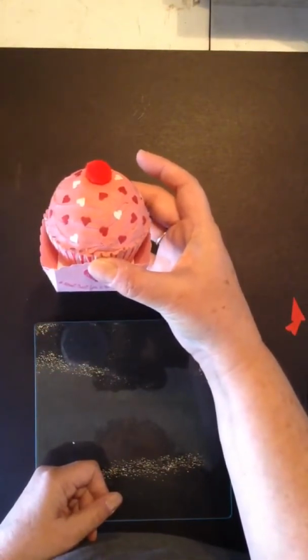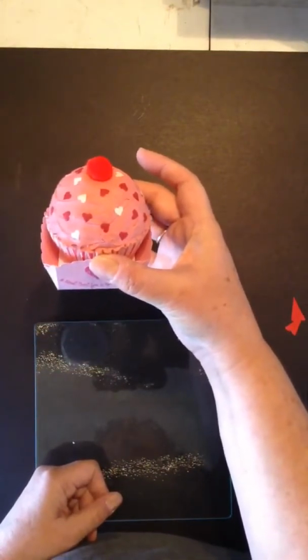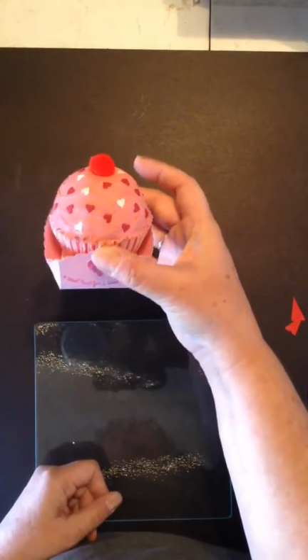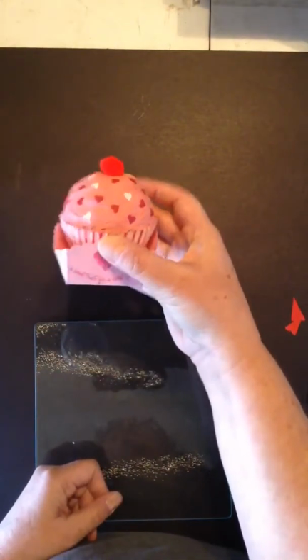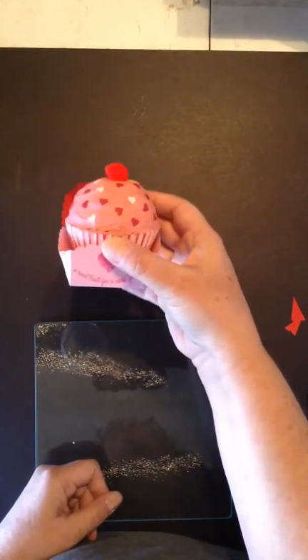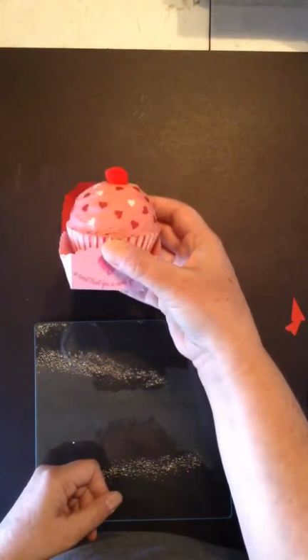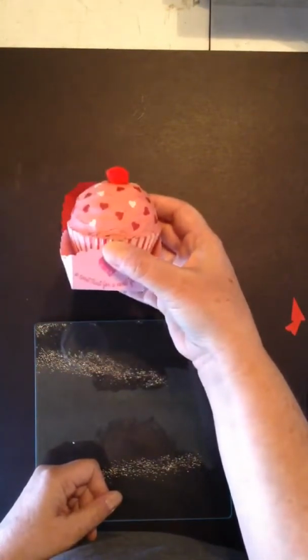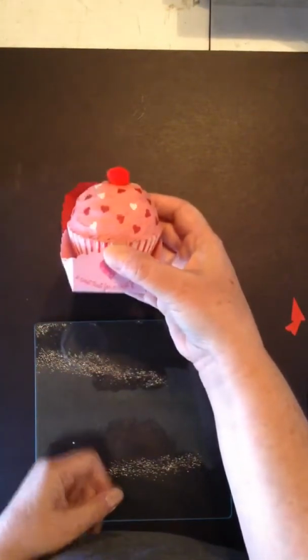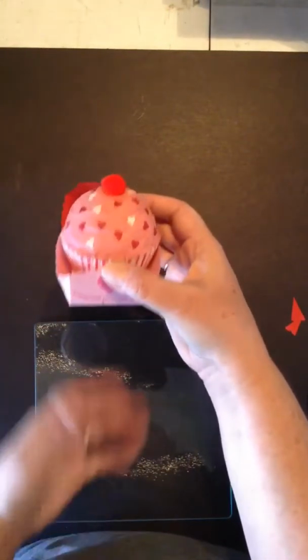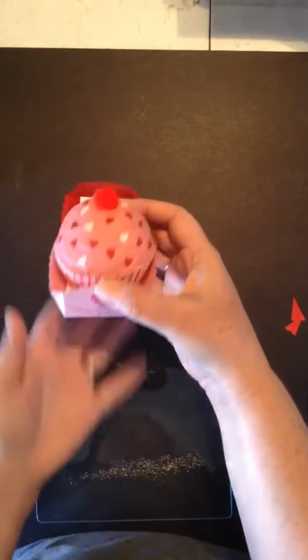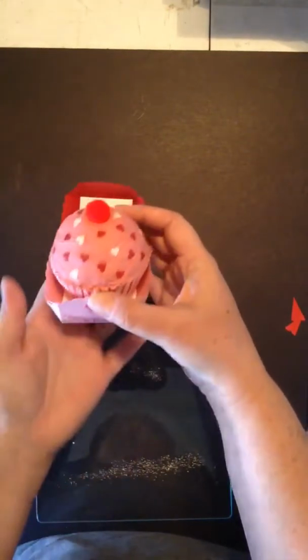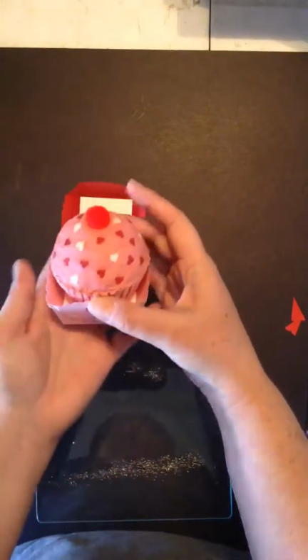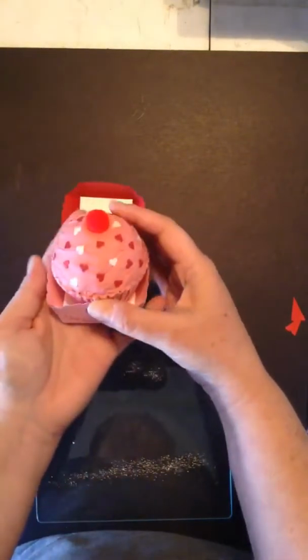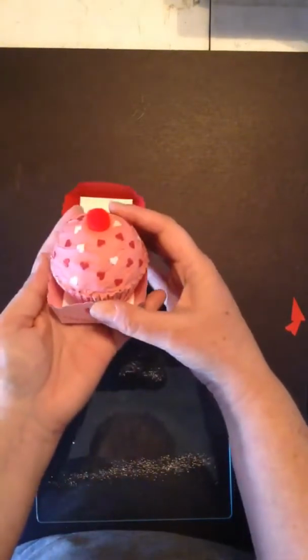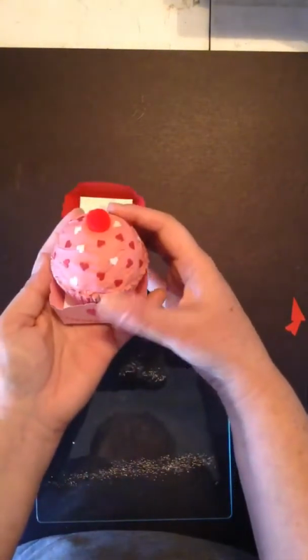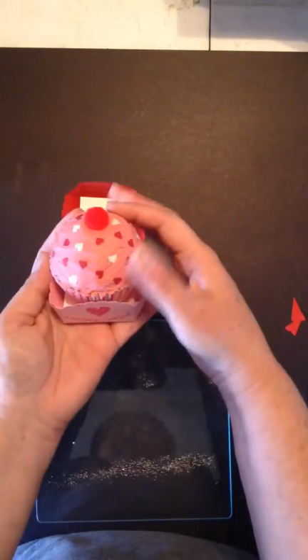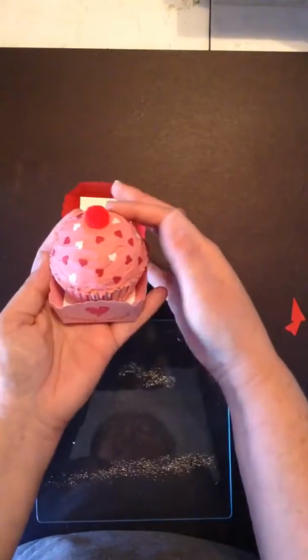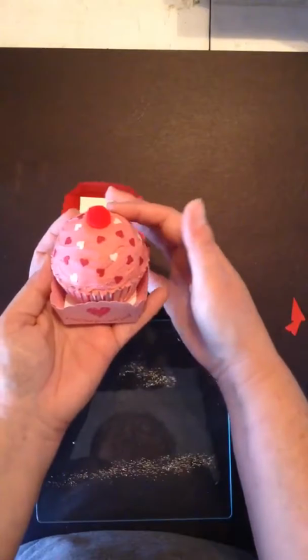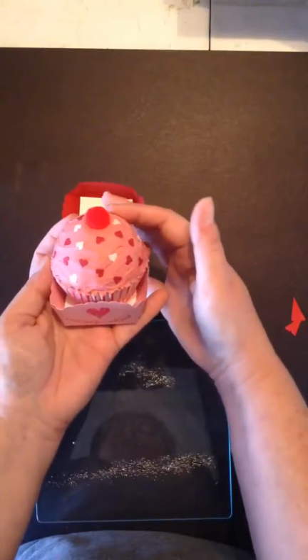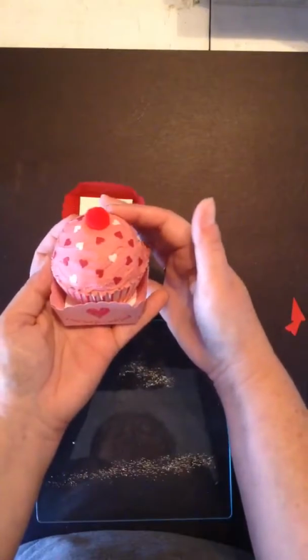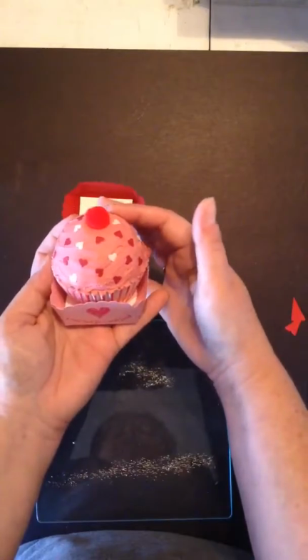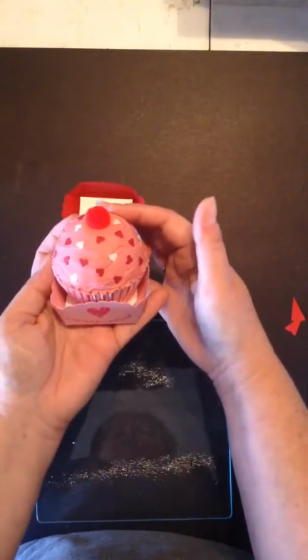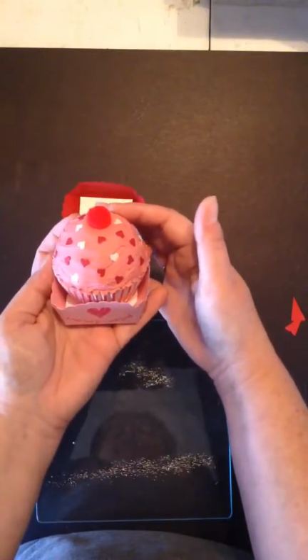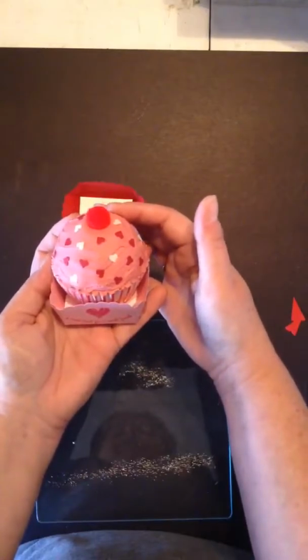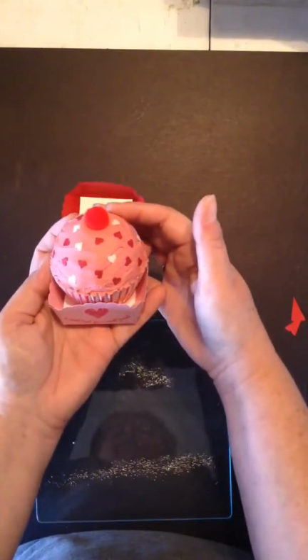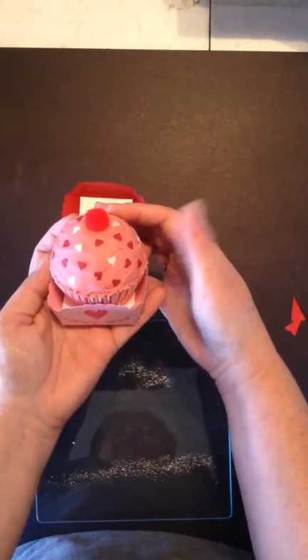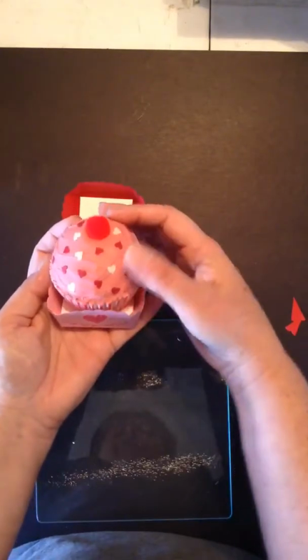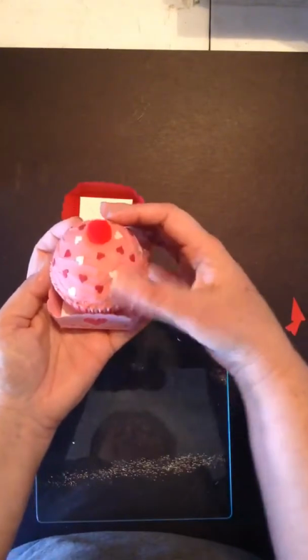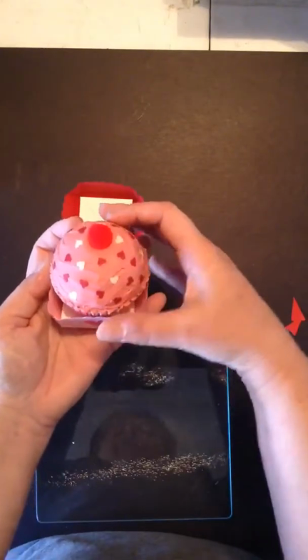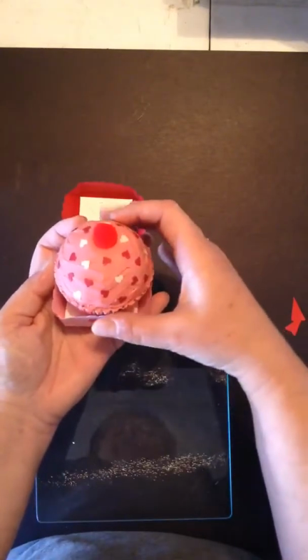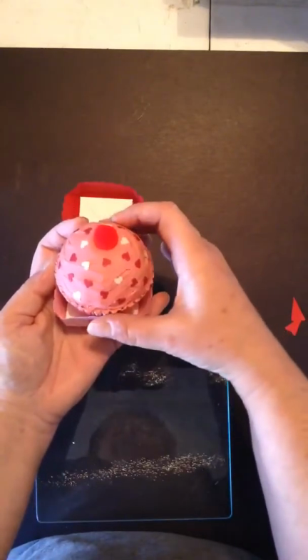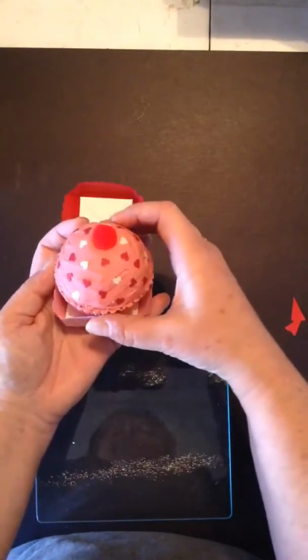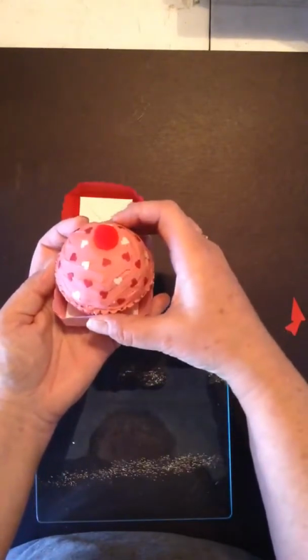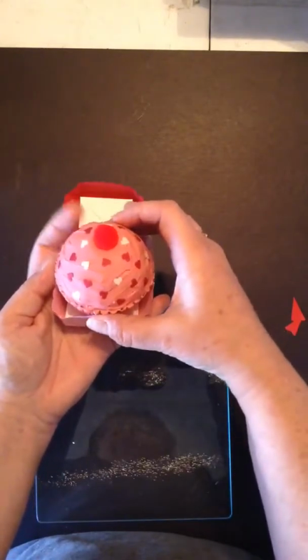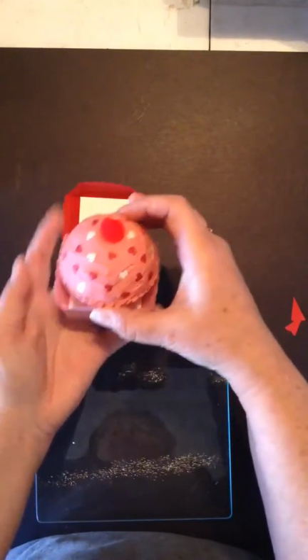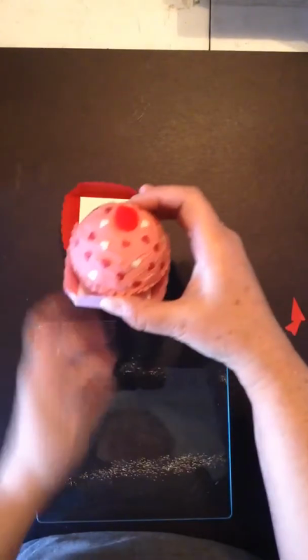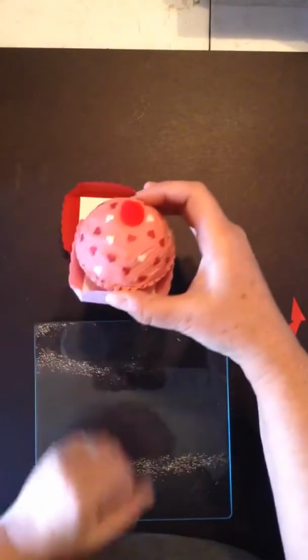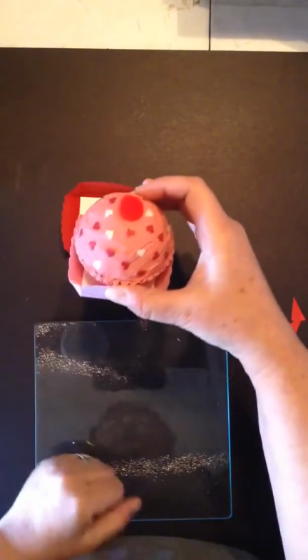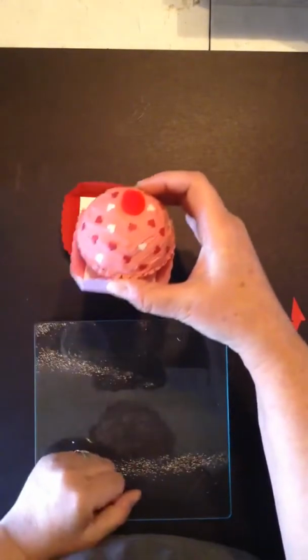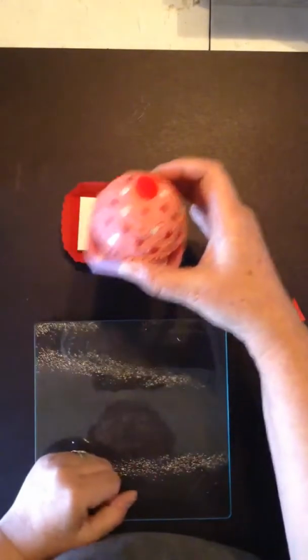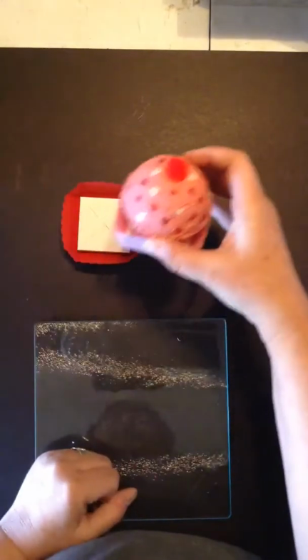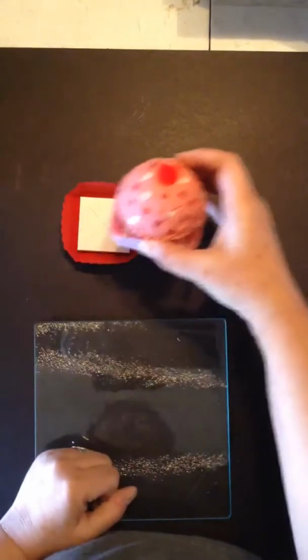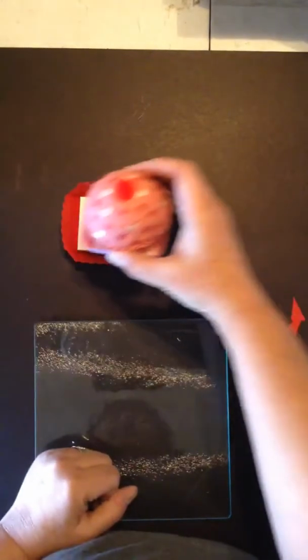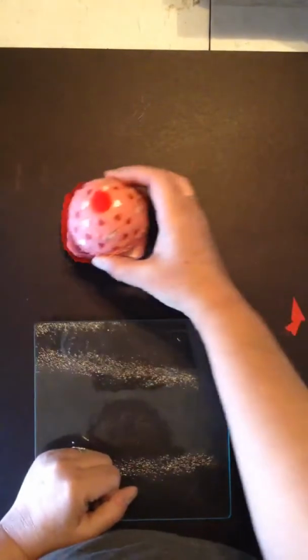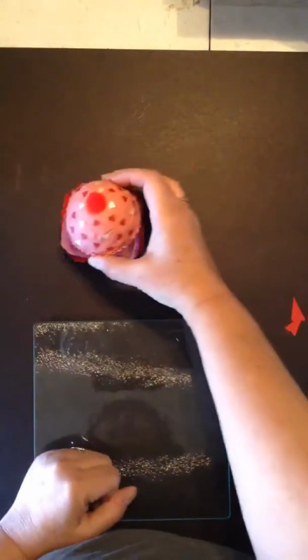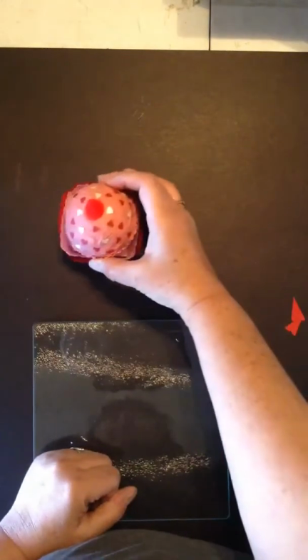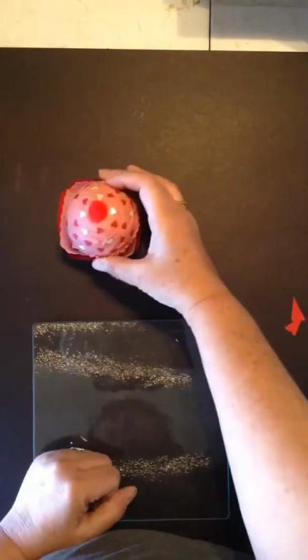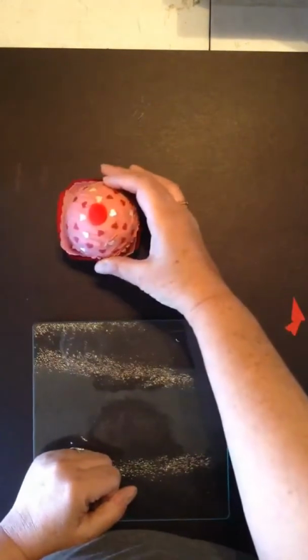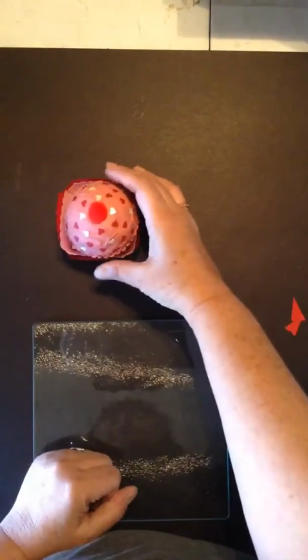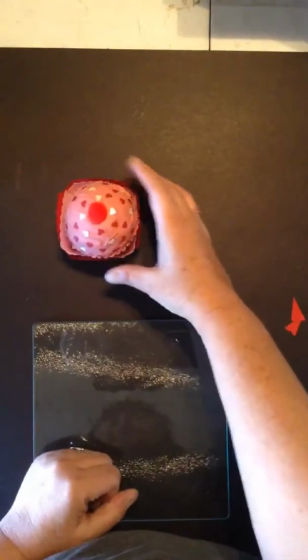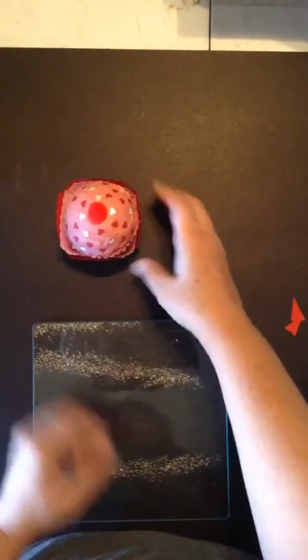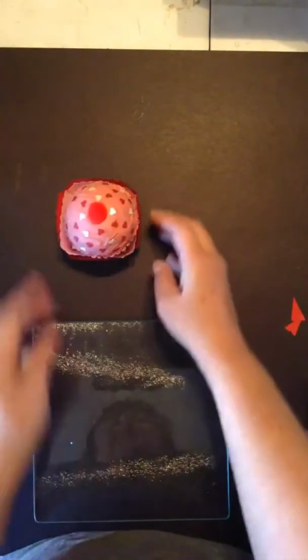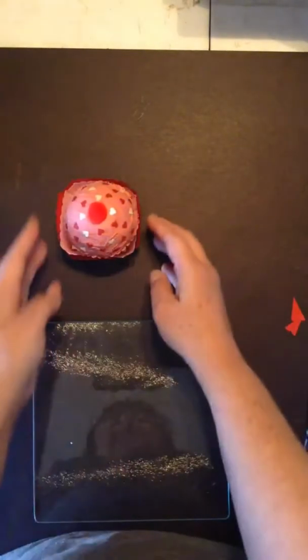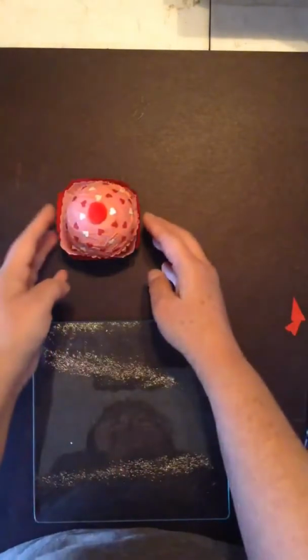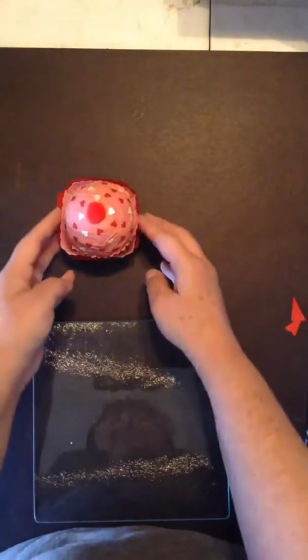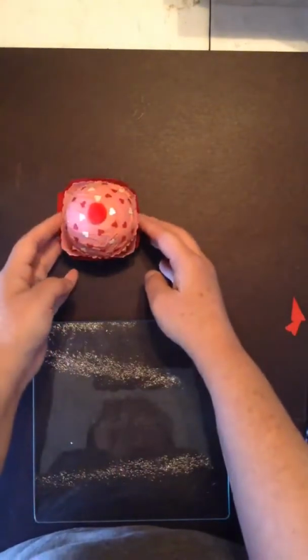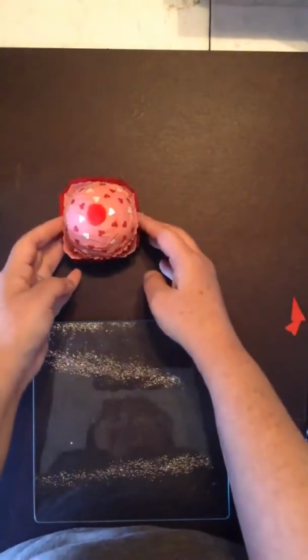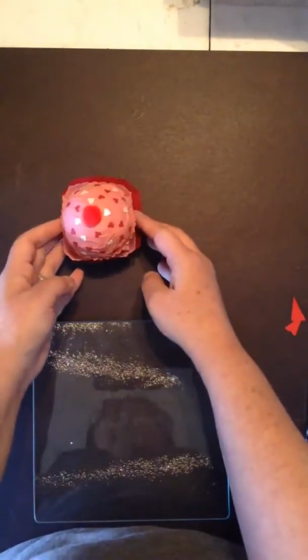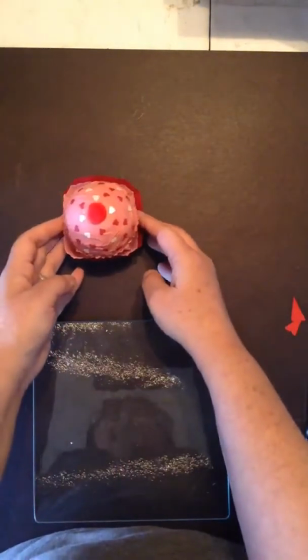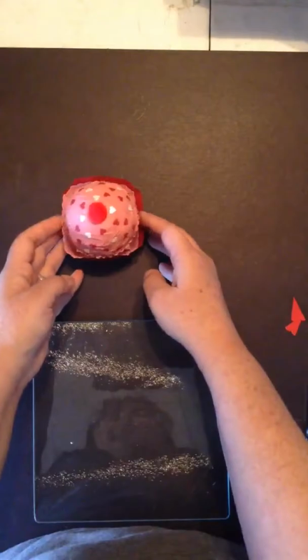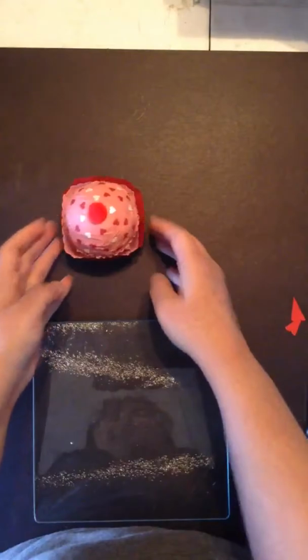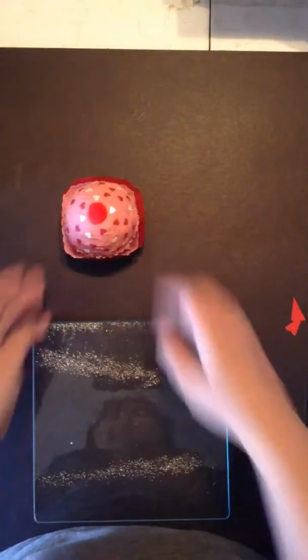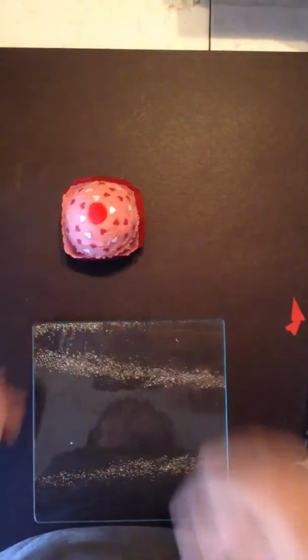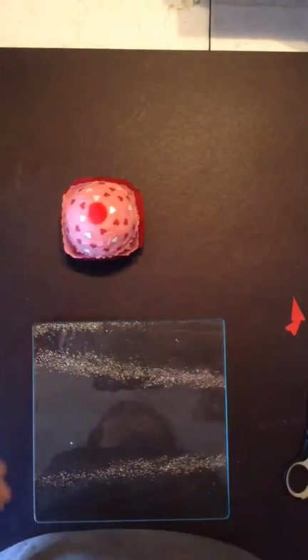So there you have it — the Candy Box topper die making a cupcake holder. Thank you for joining me, and have a wonderful day.